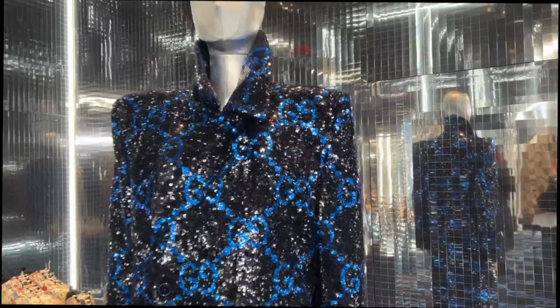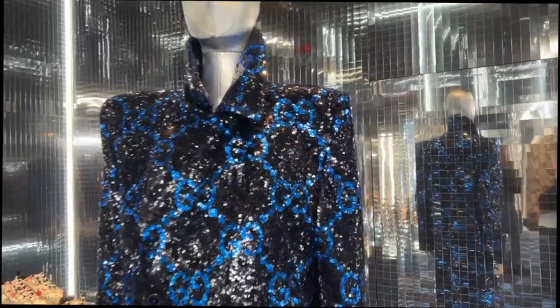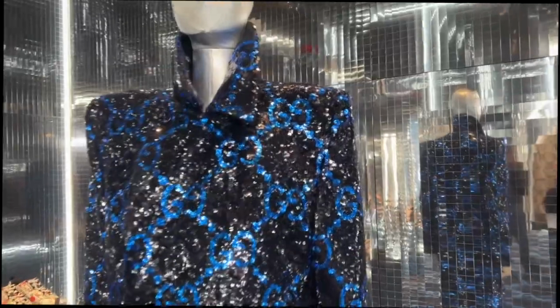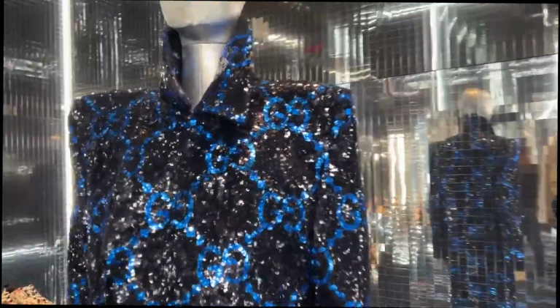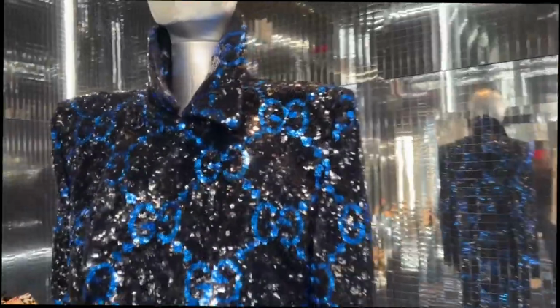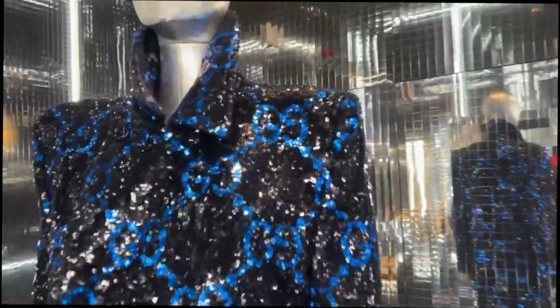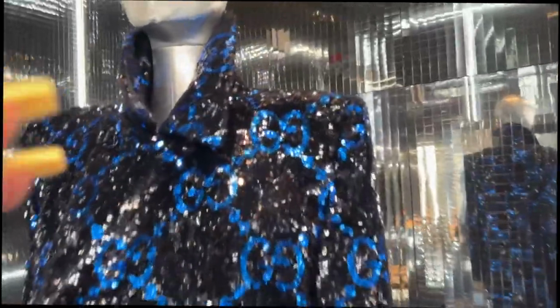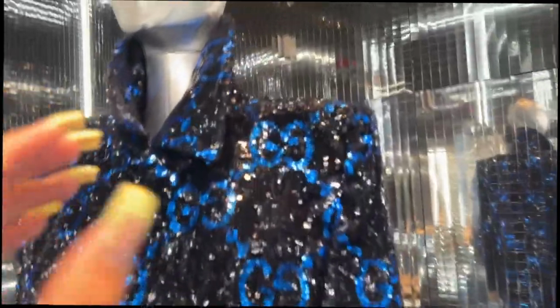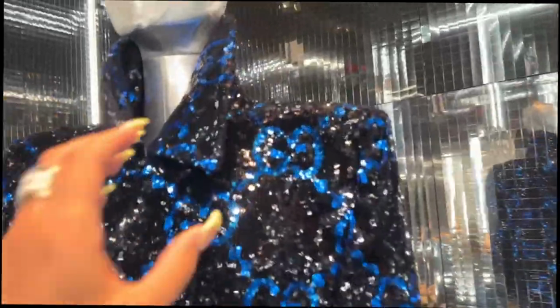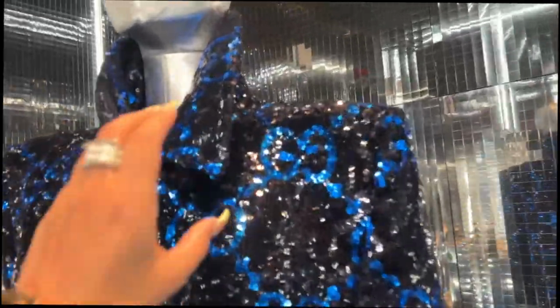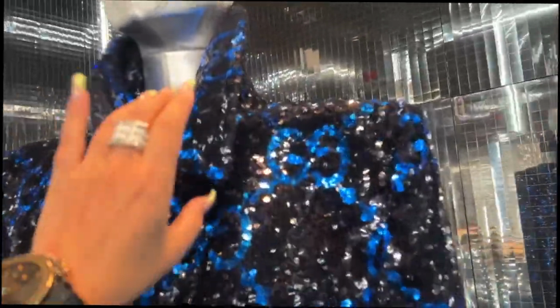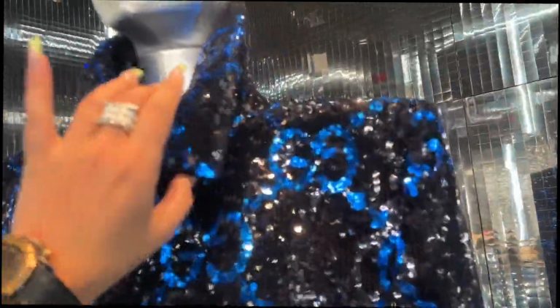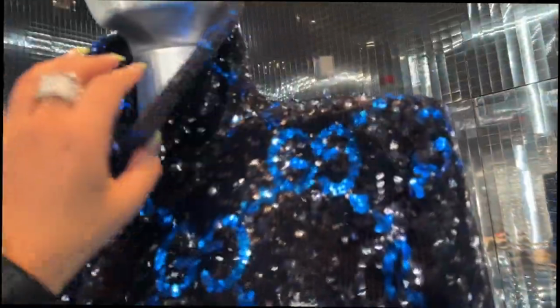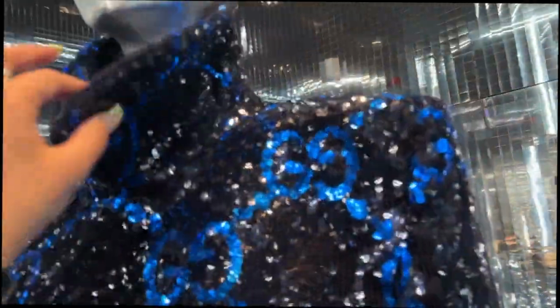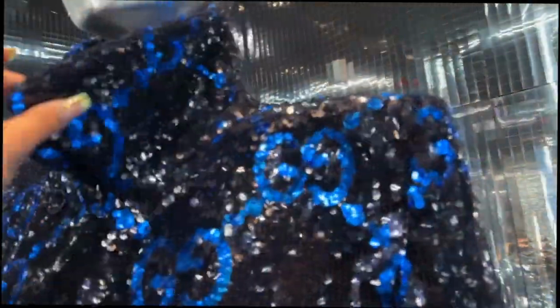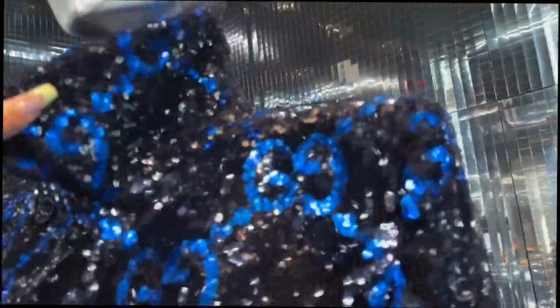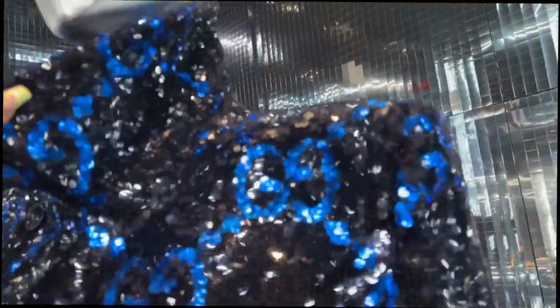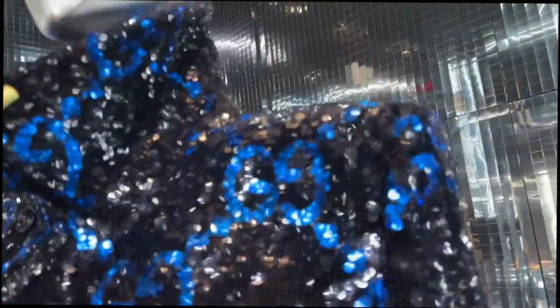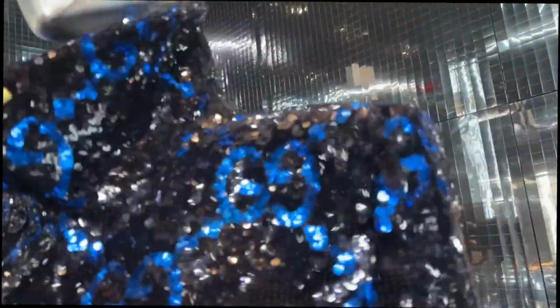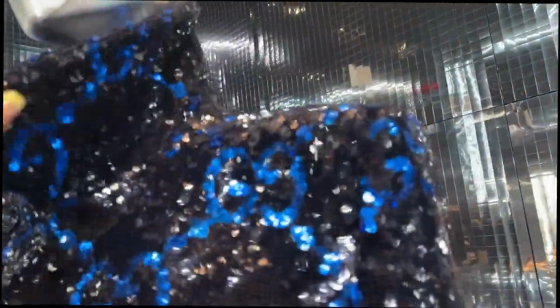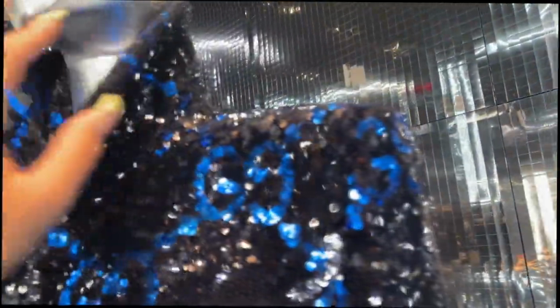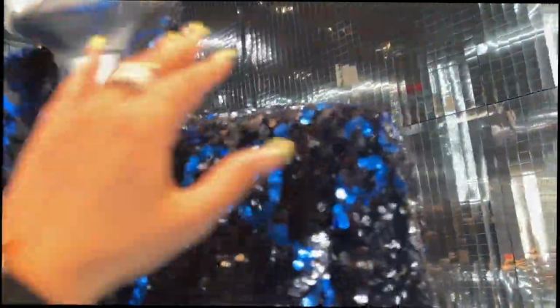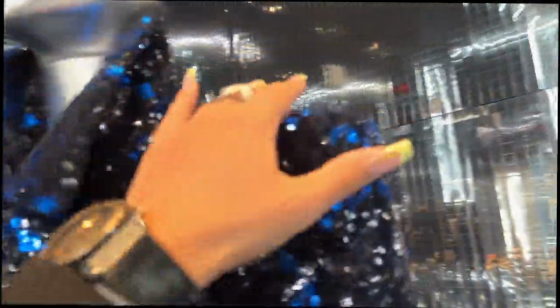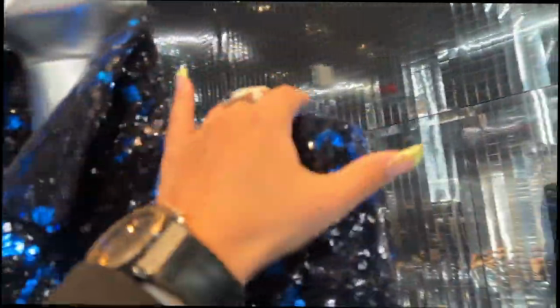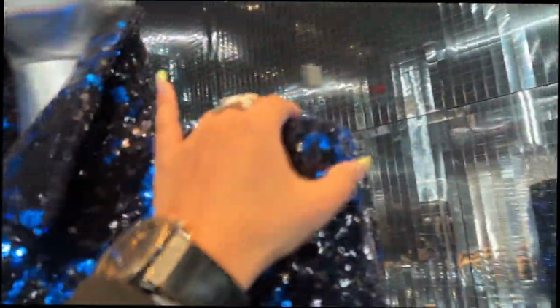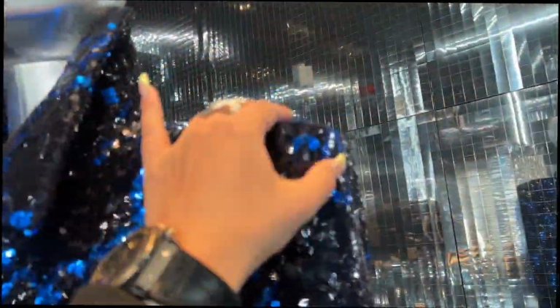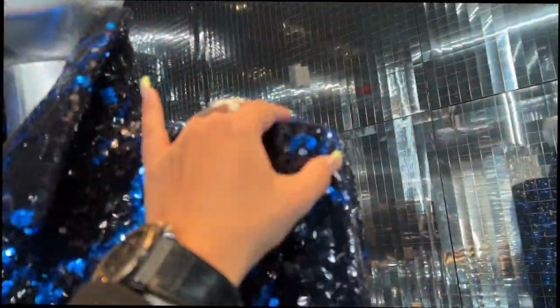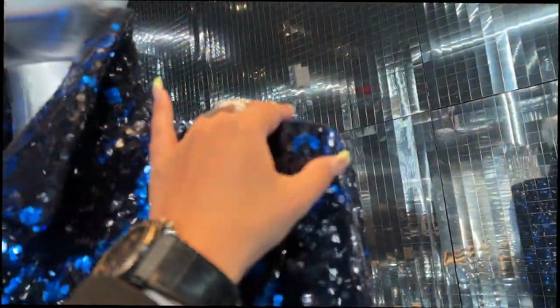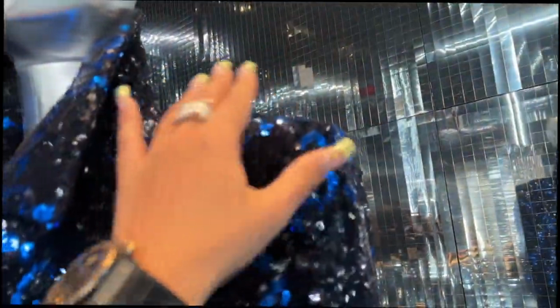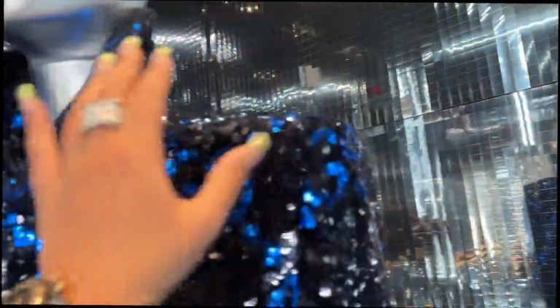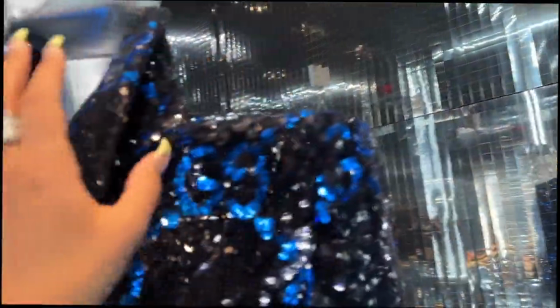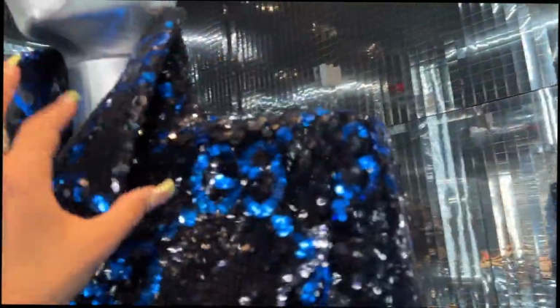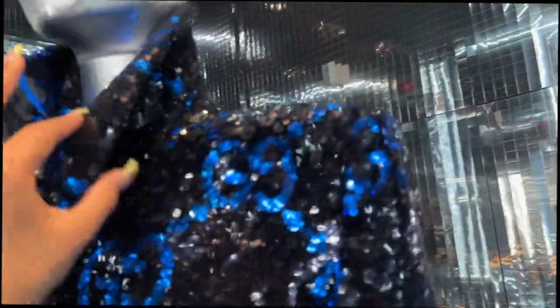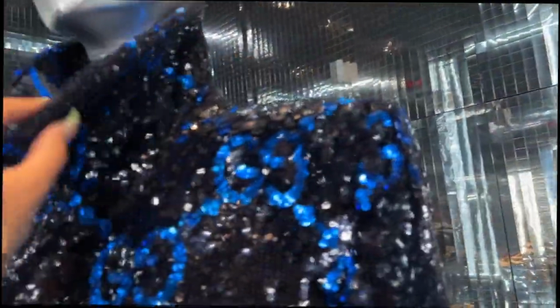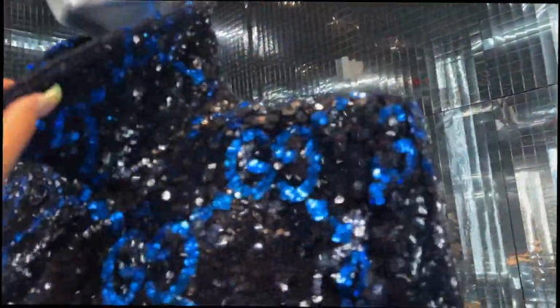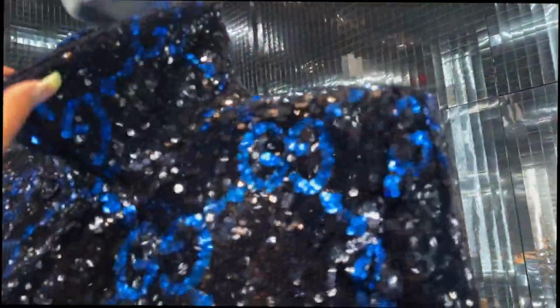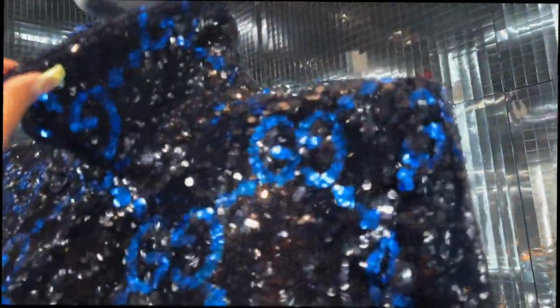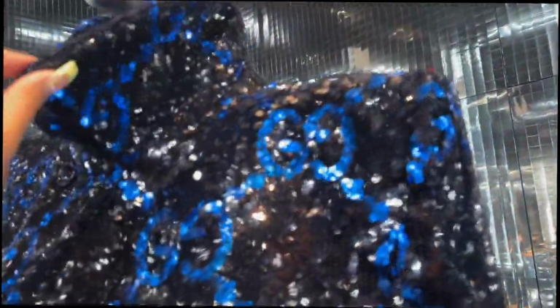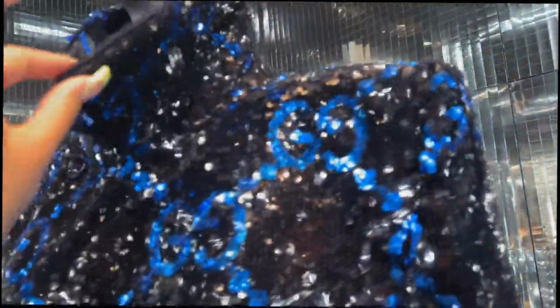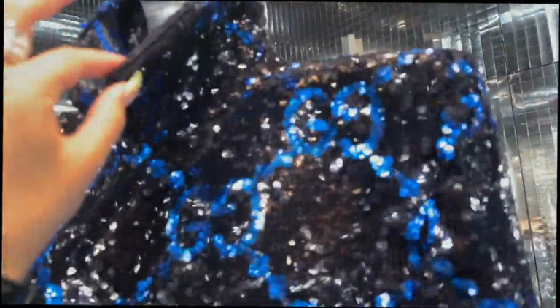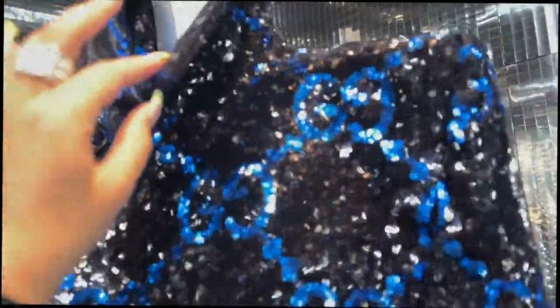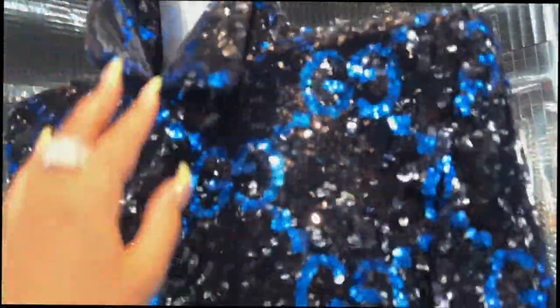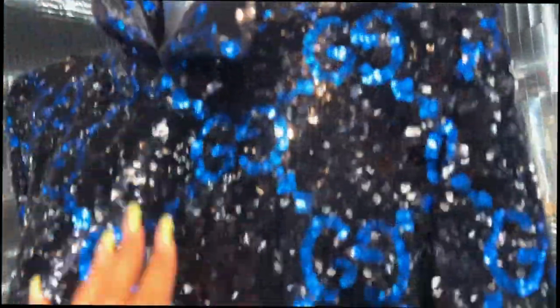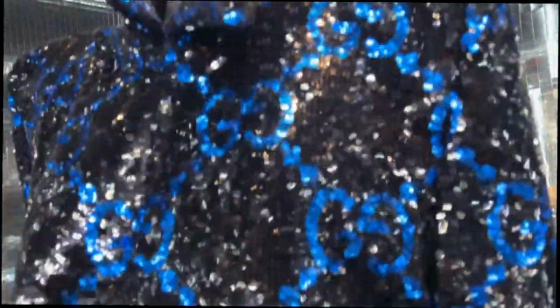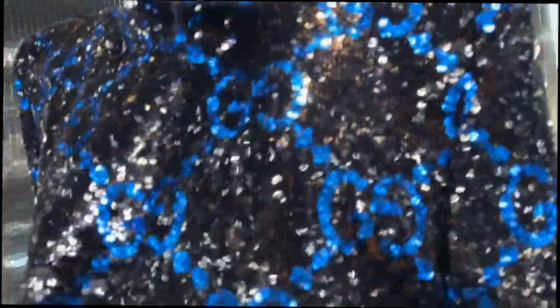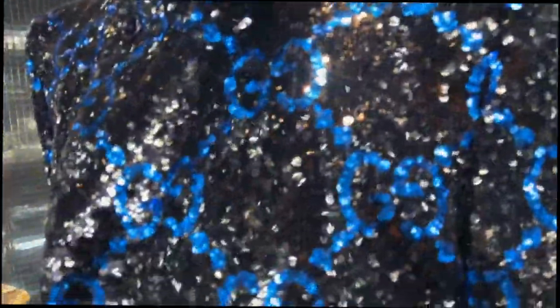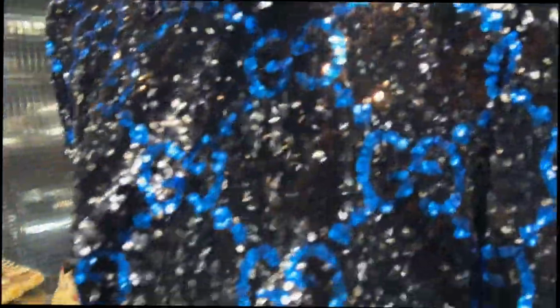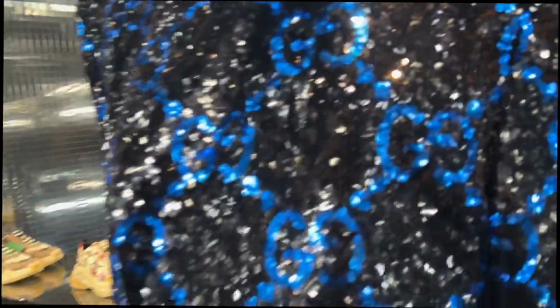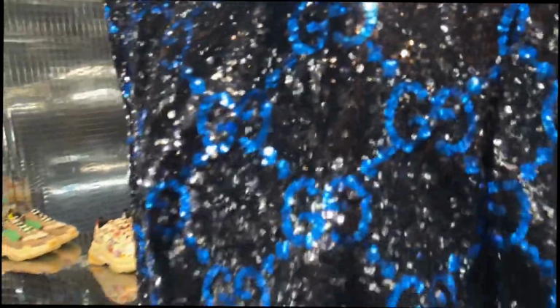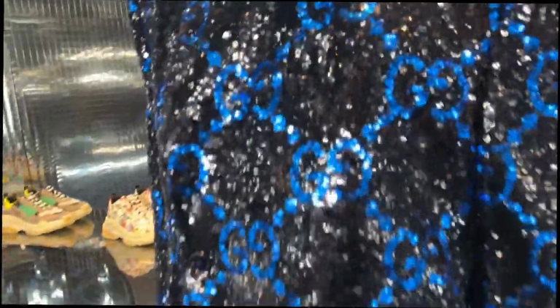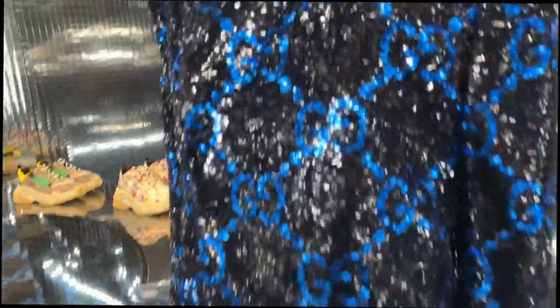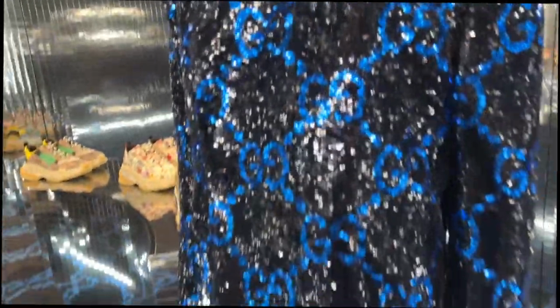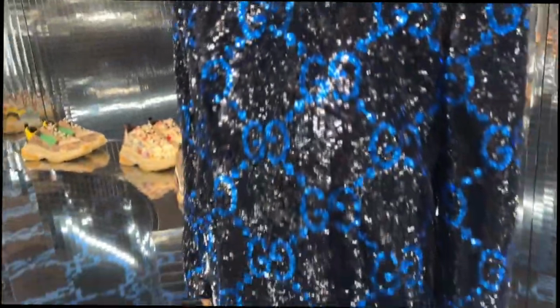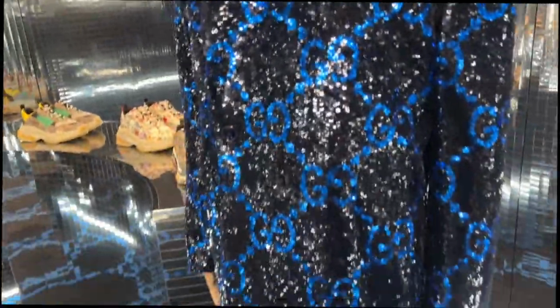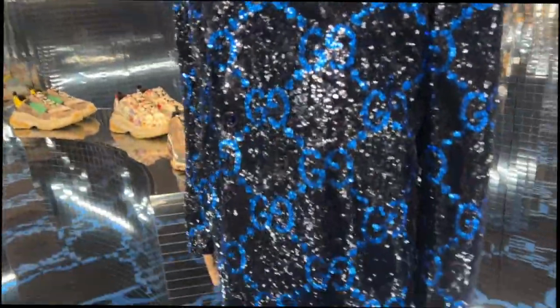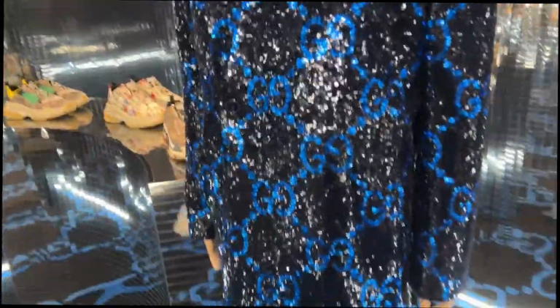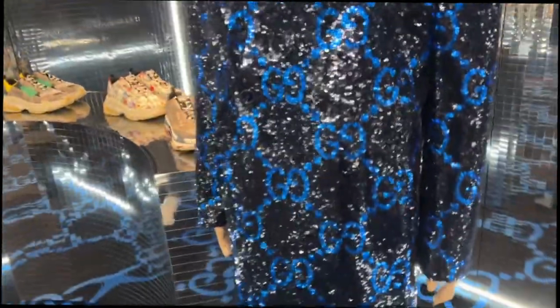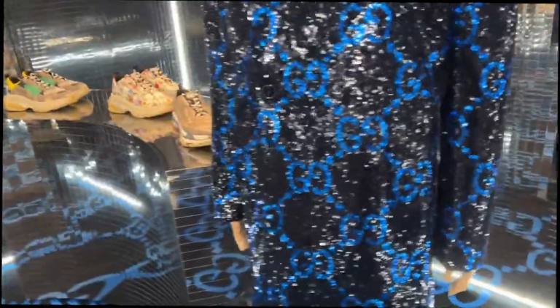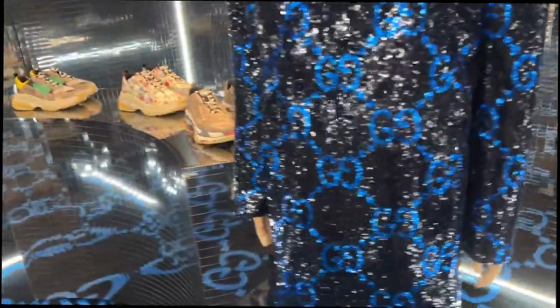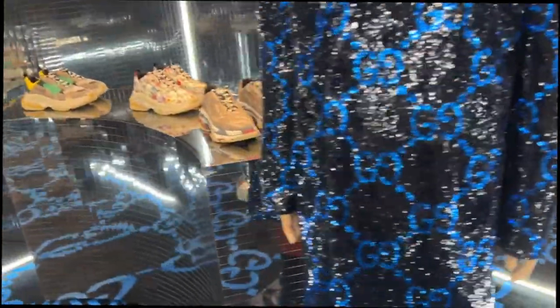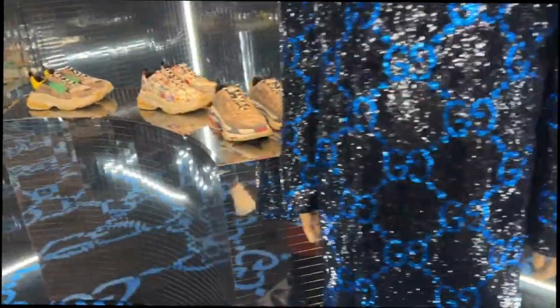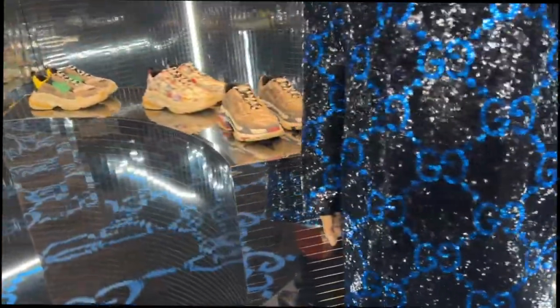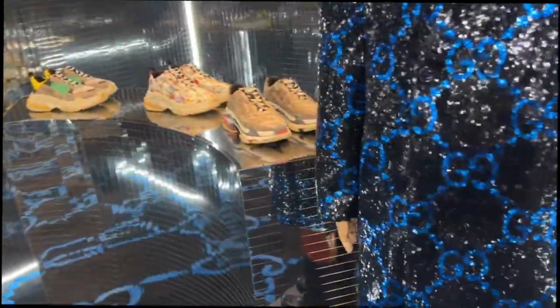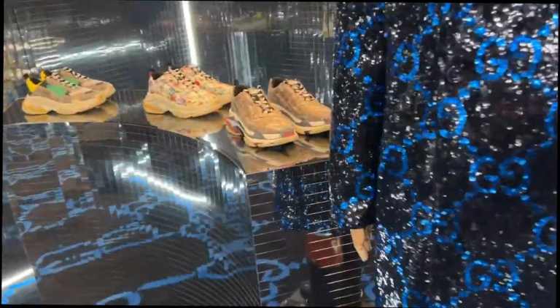Look at this all-sequined, high-impact, sodding stunning piece. Look at that collar — we love a strong collar and a strong shoulder. This means business.